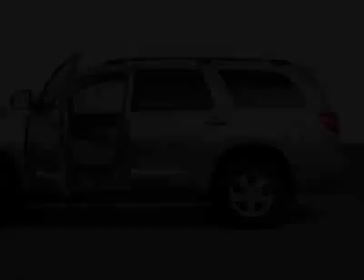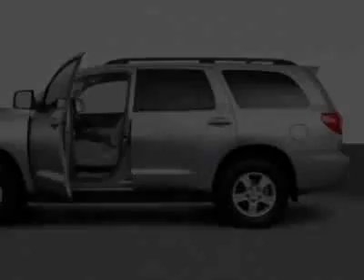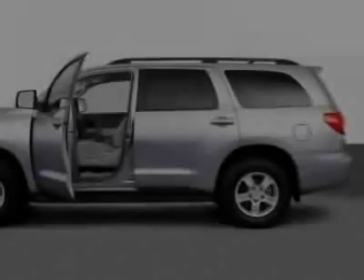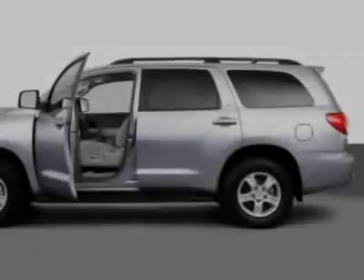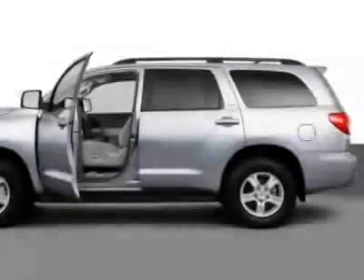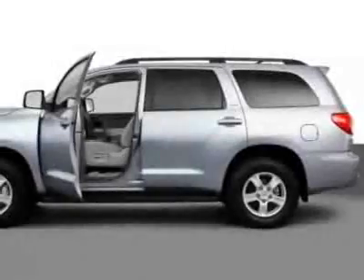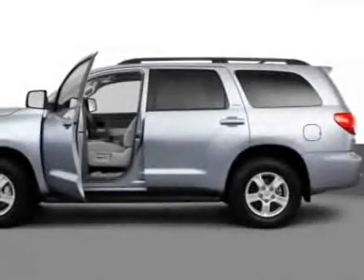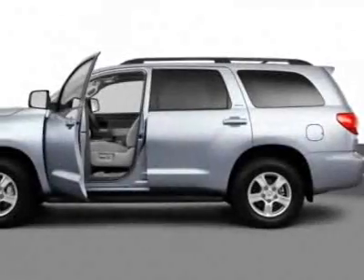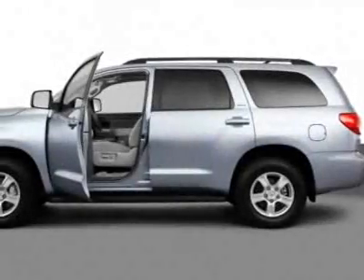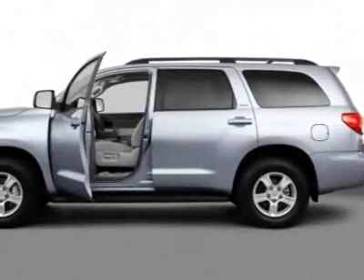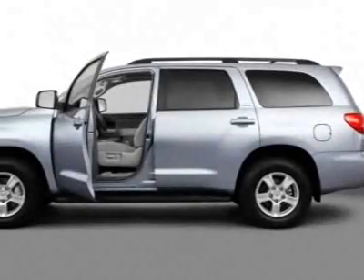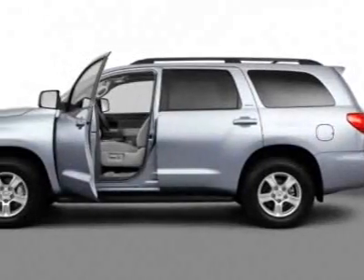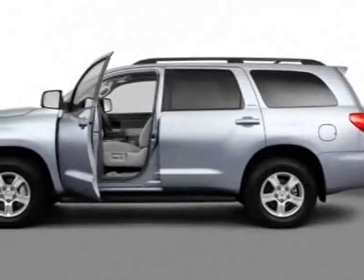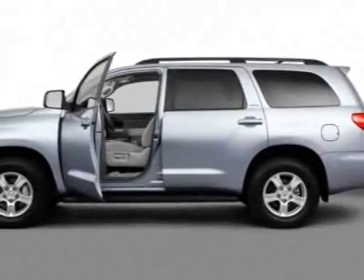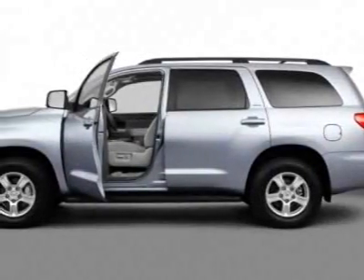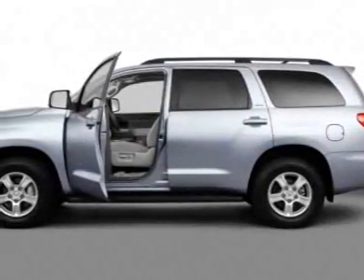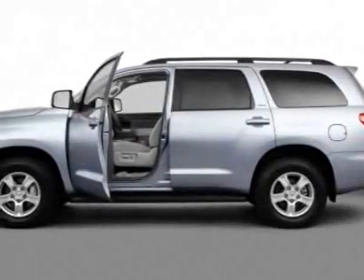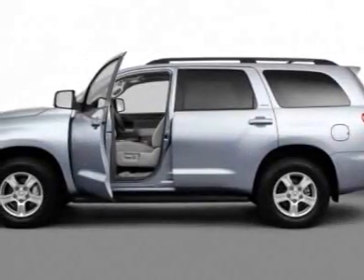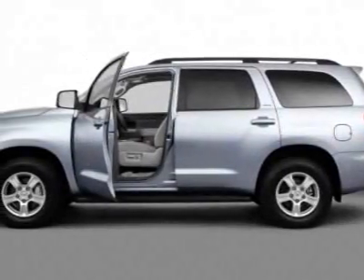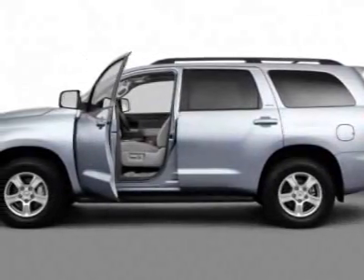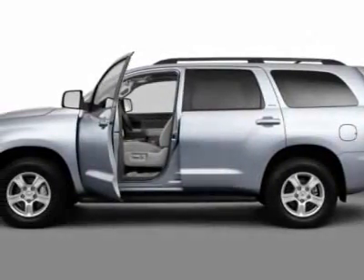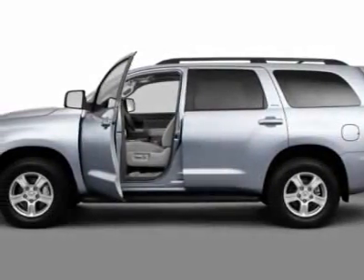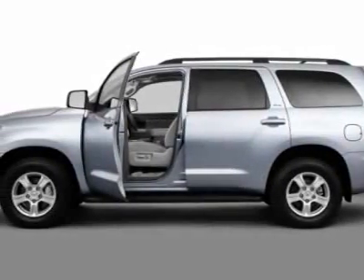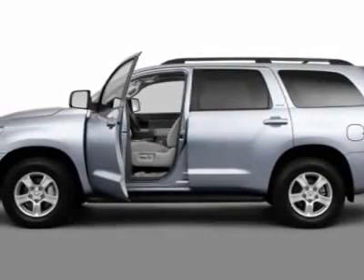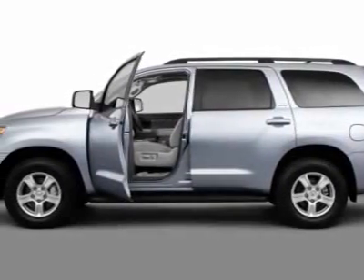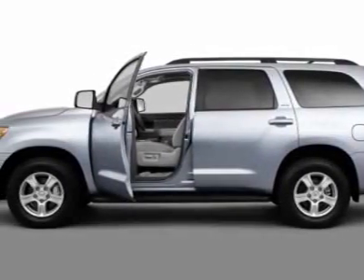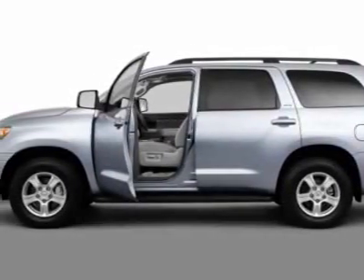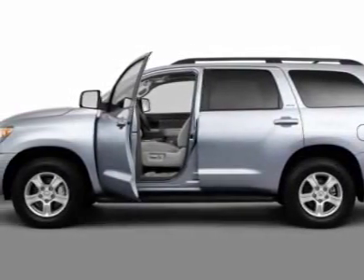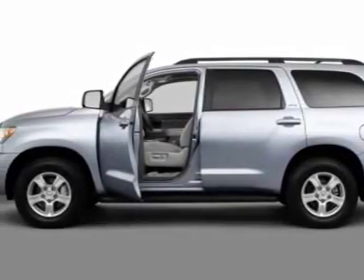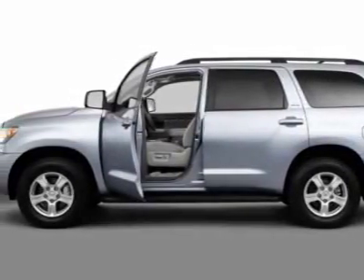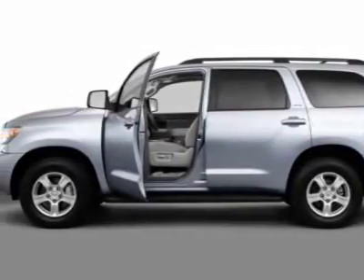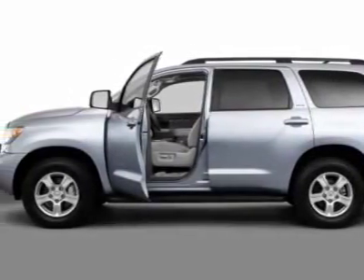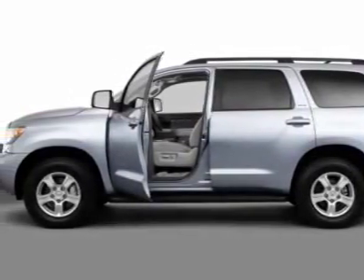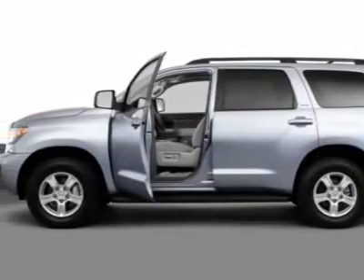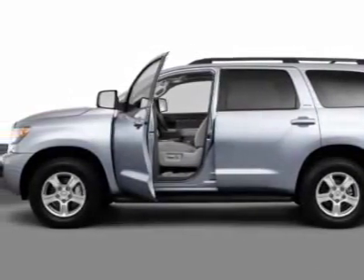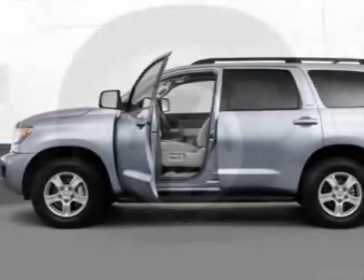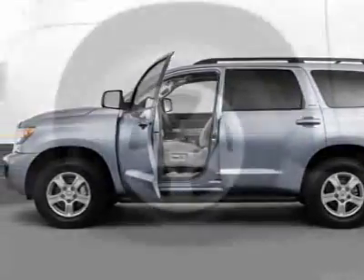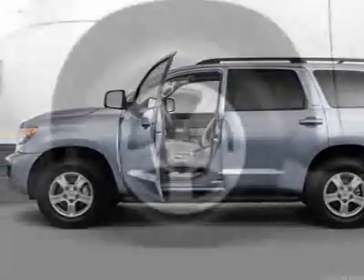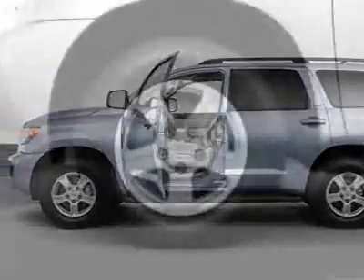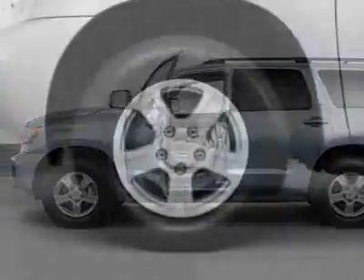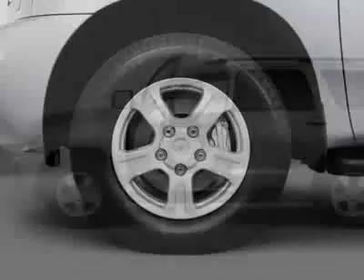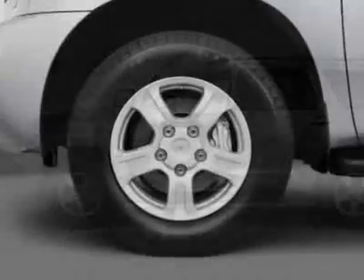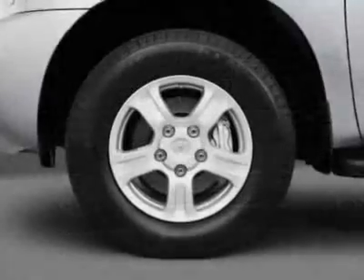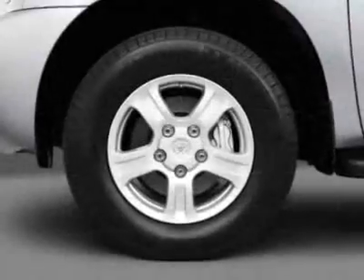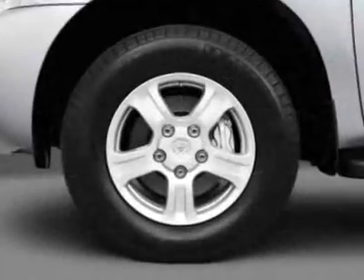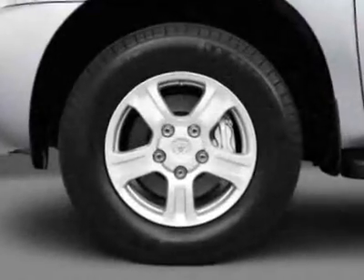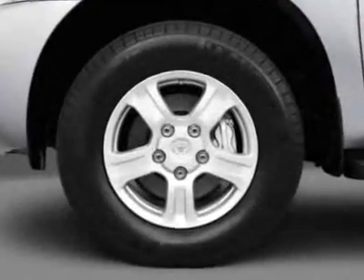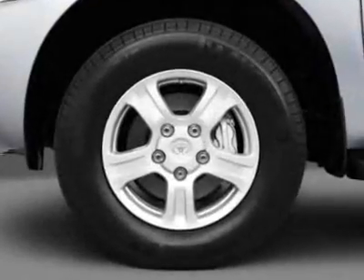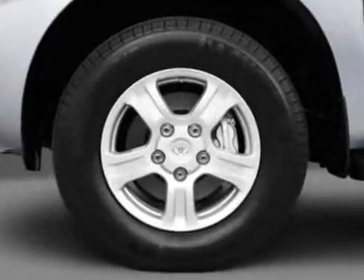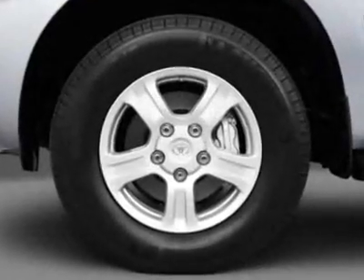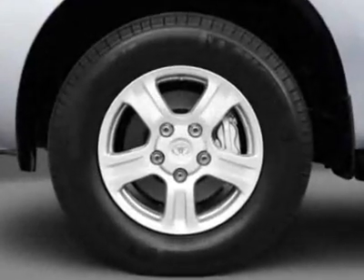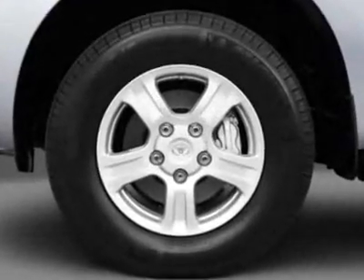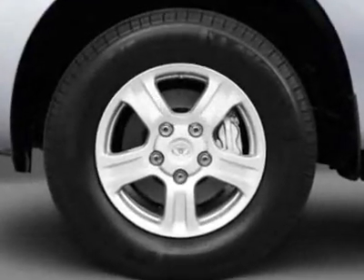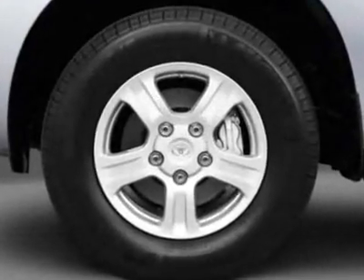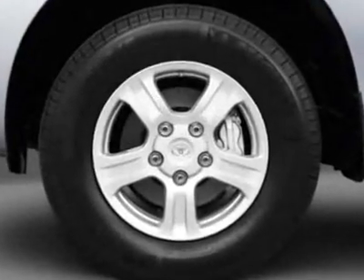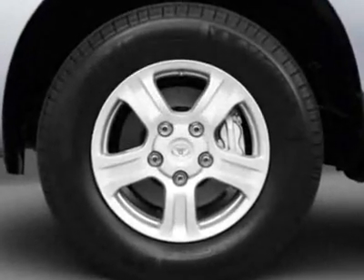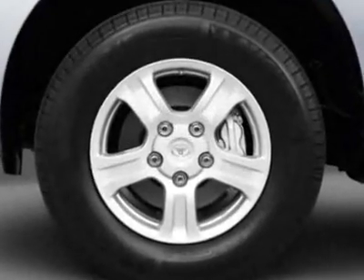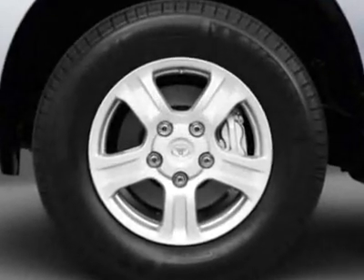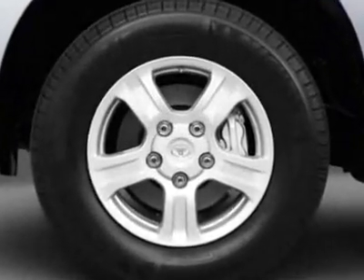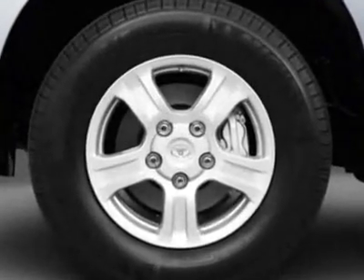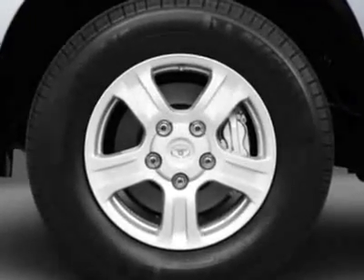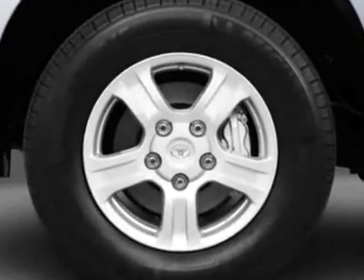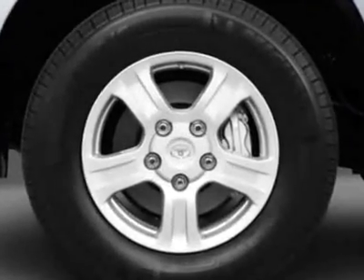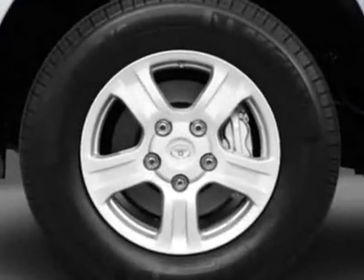Check out this new 2011 Toyota Sequoia for your protection. This vehicle has a full factory warranty.